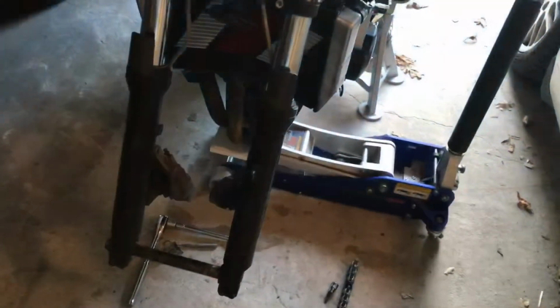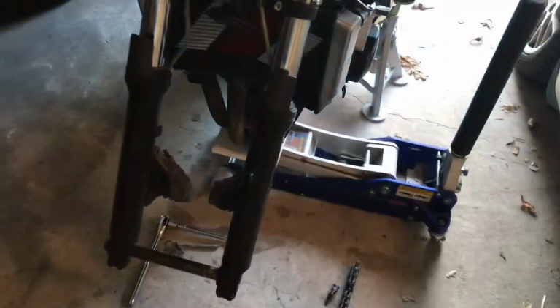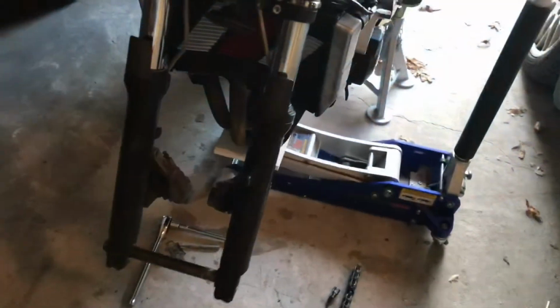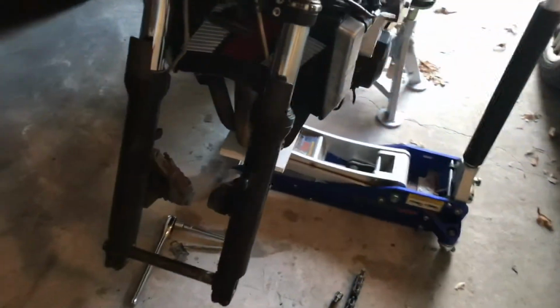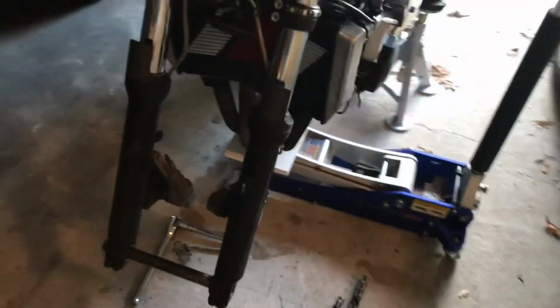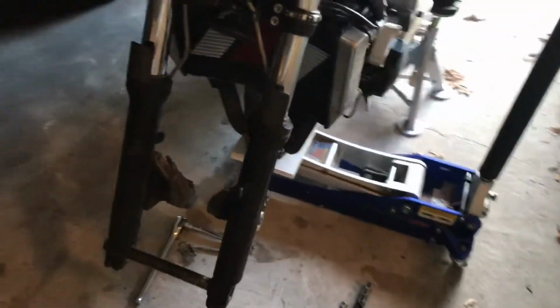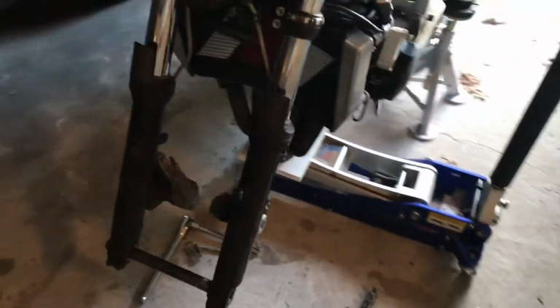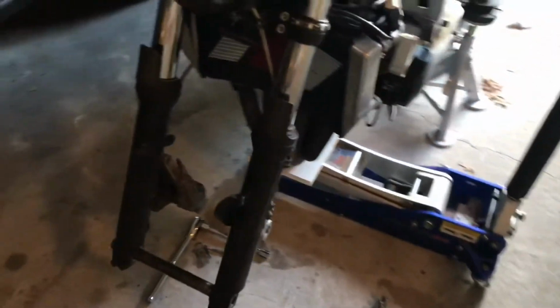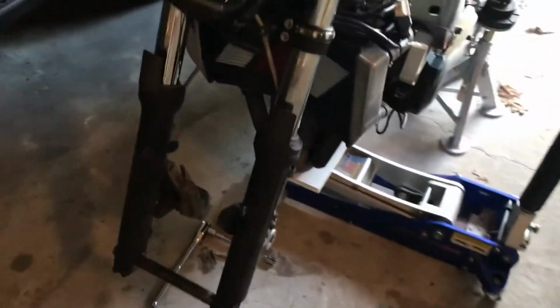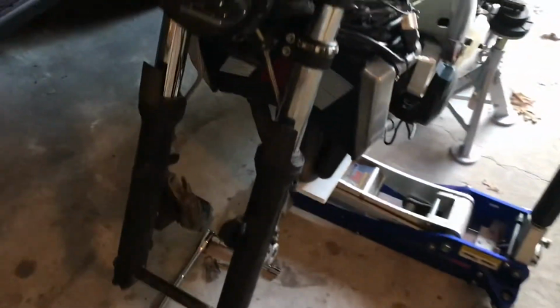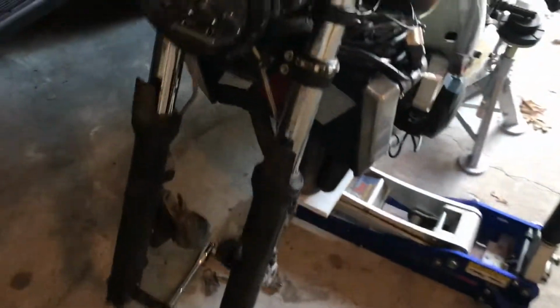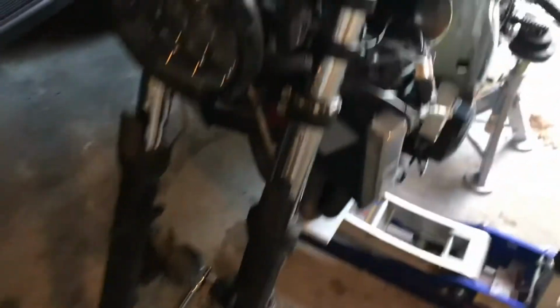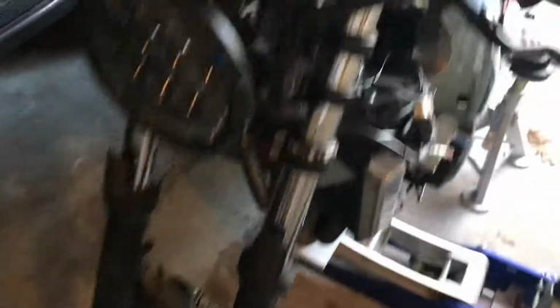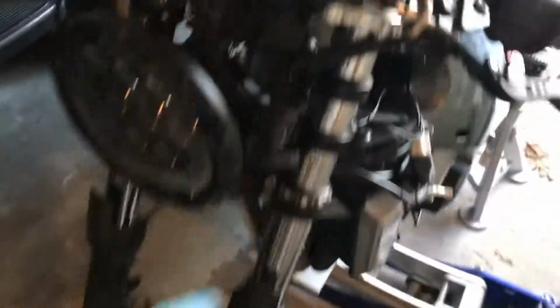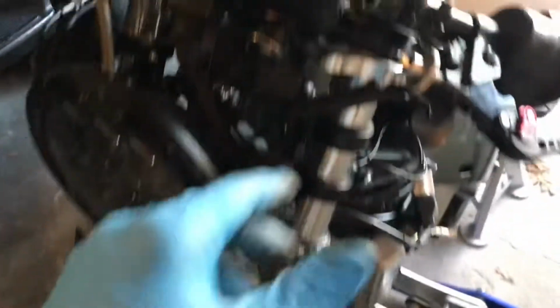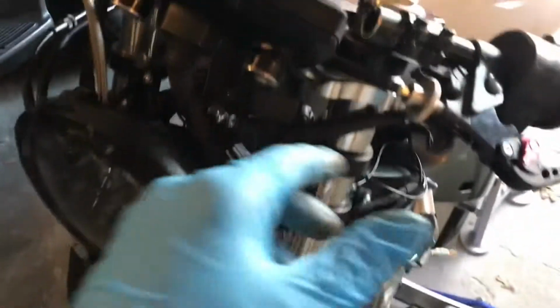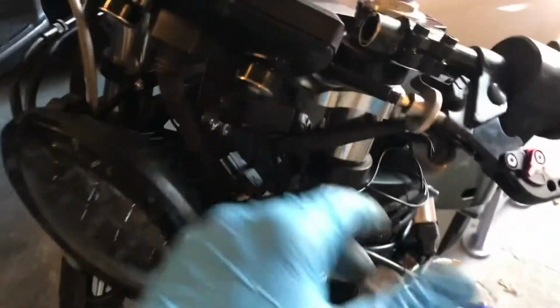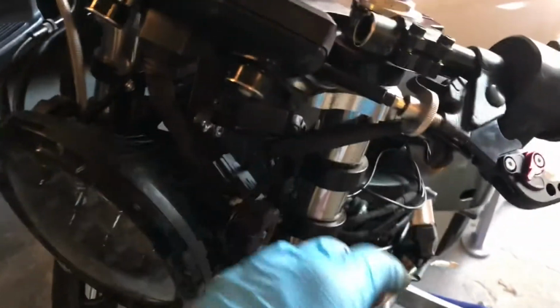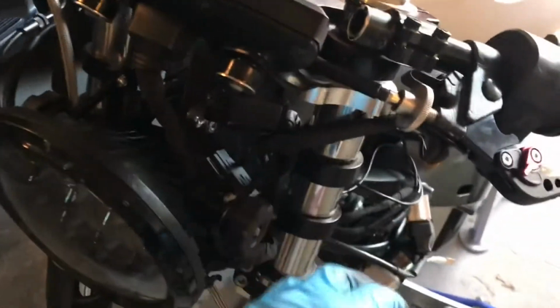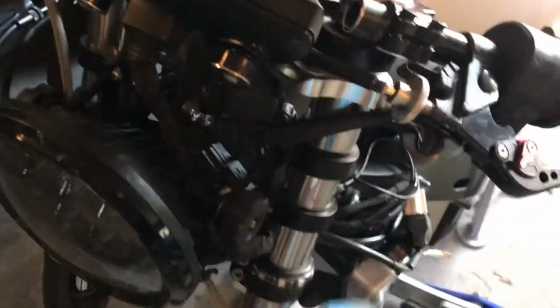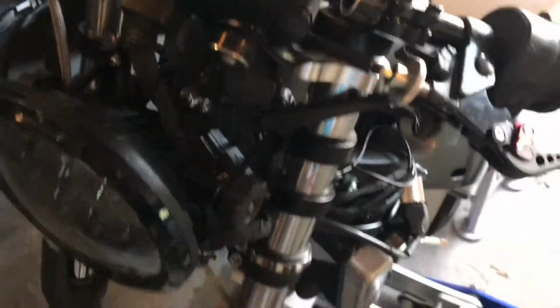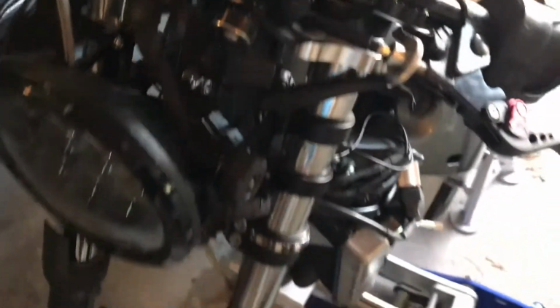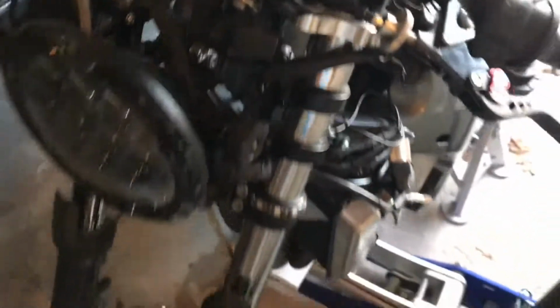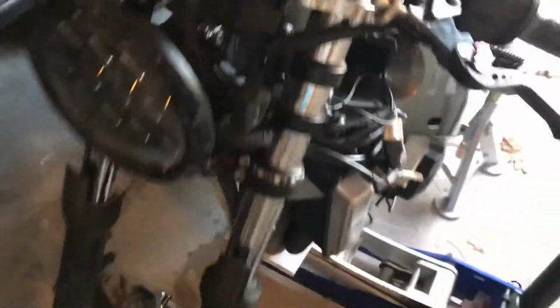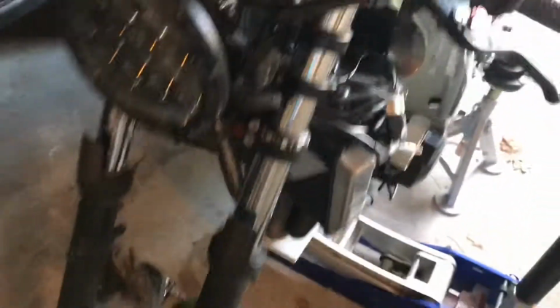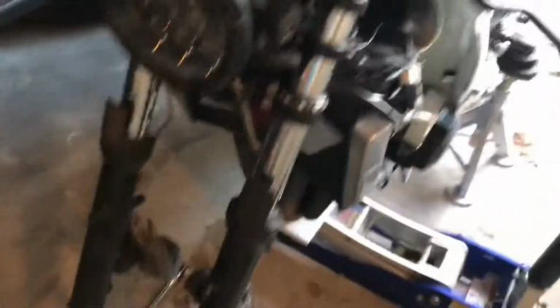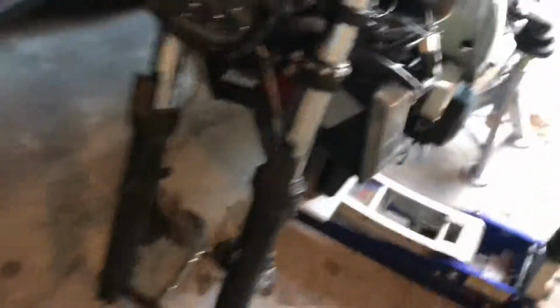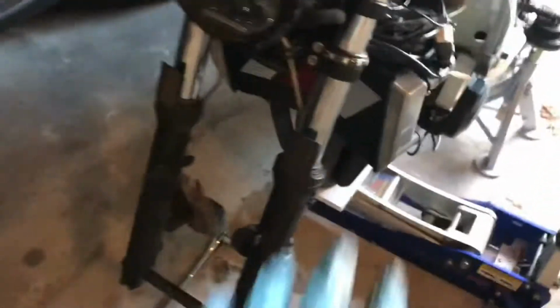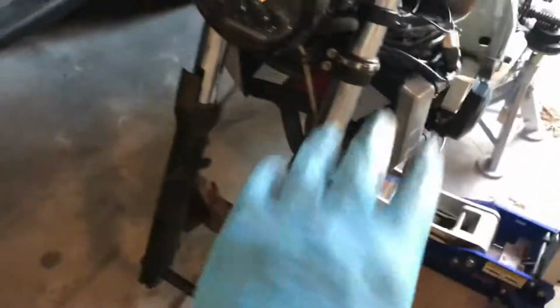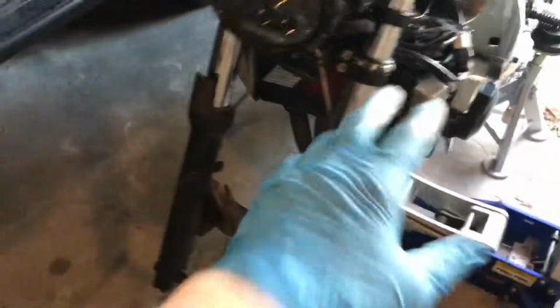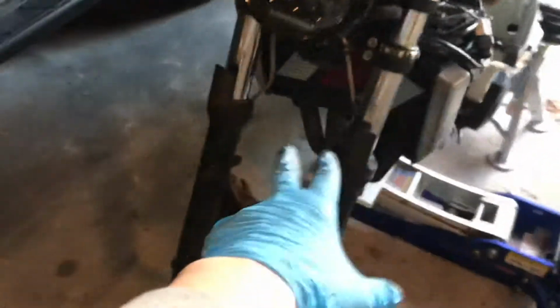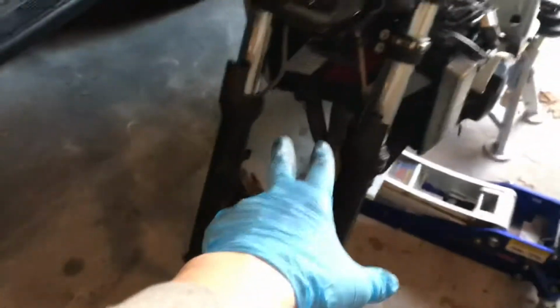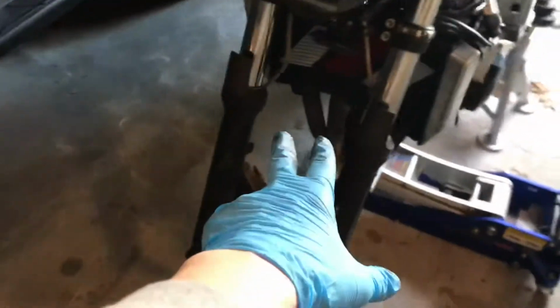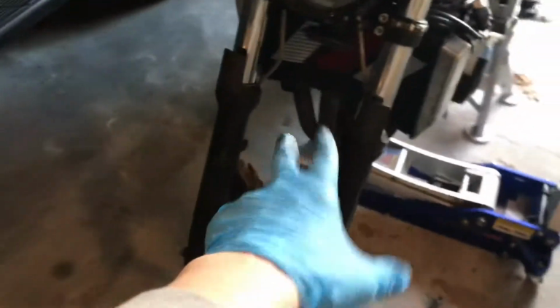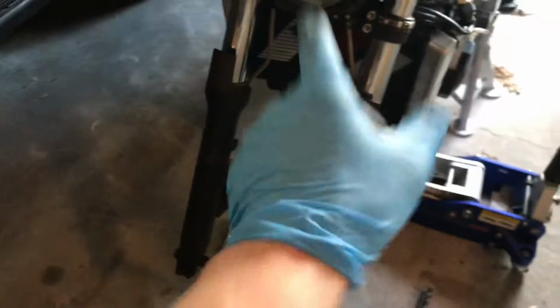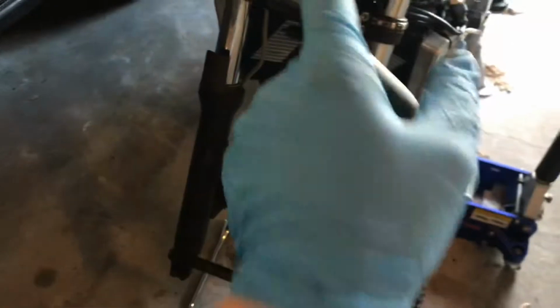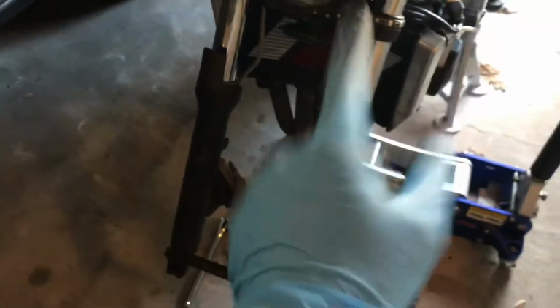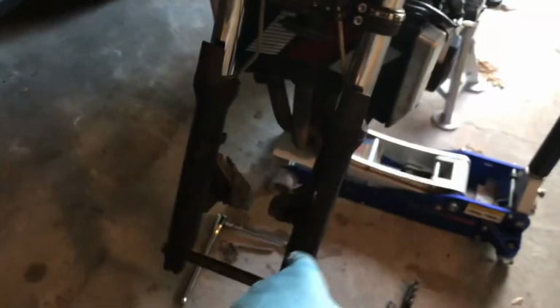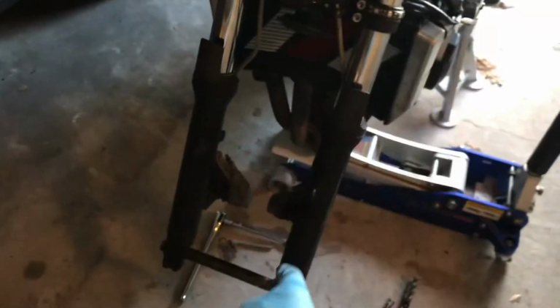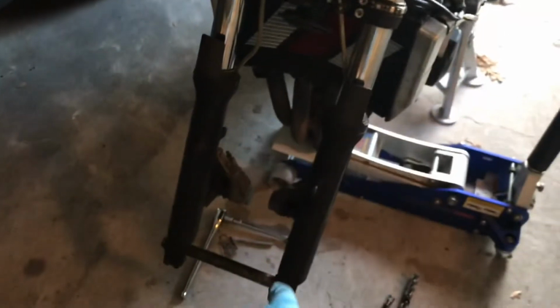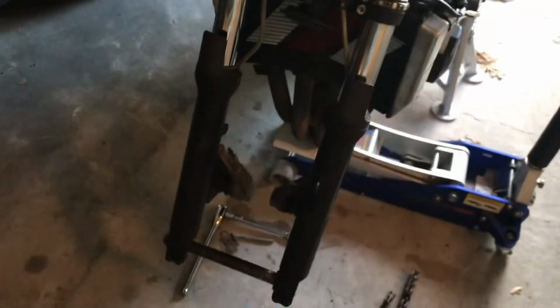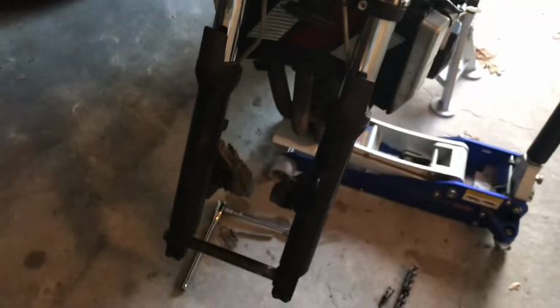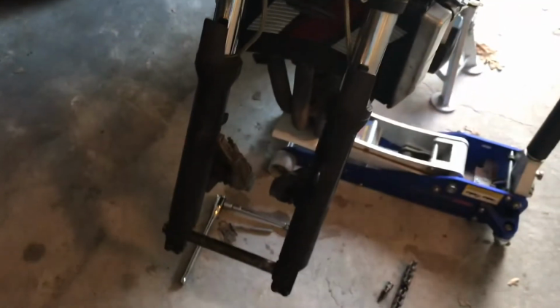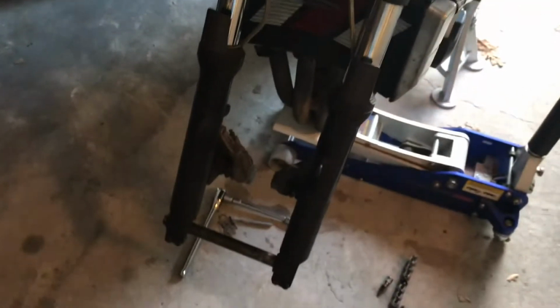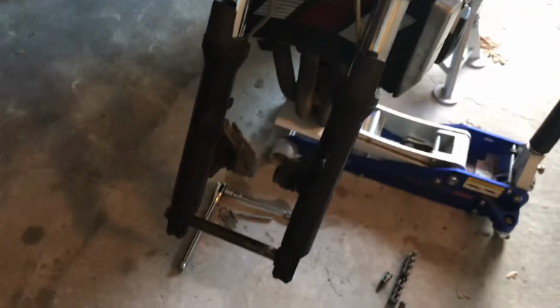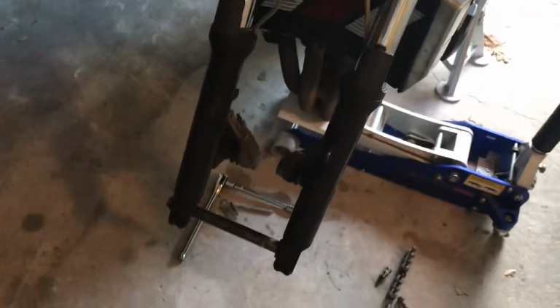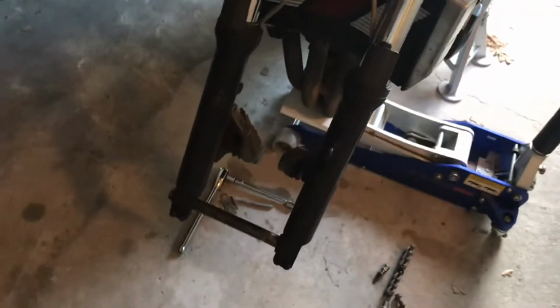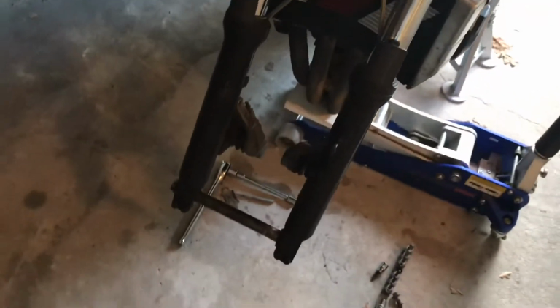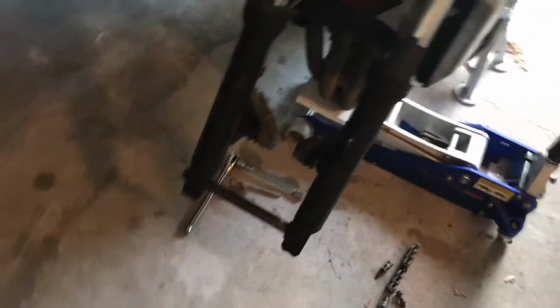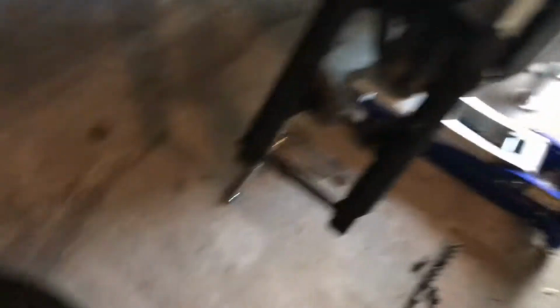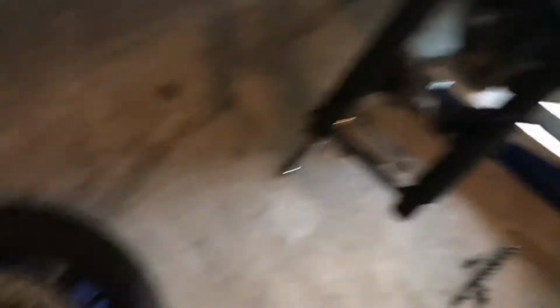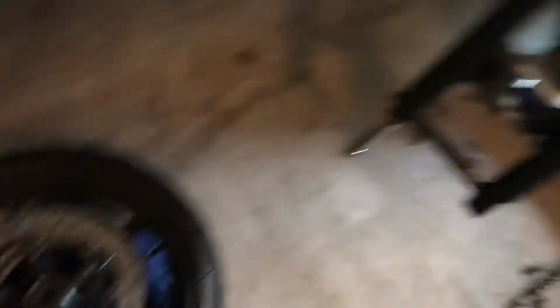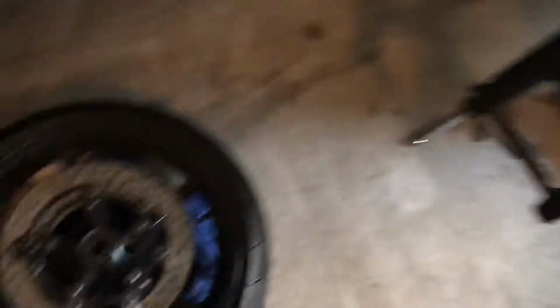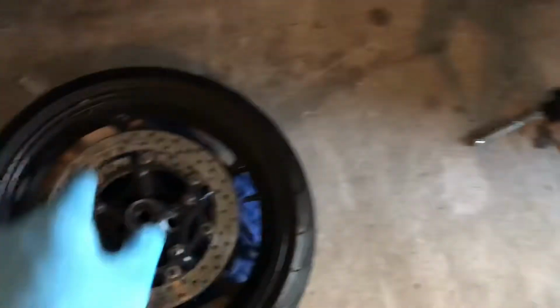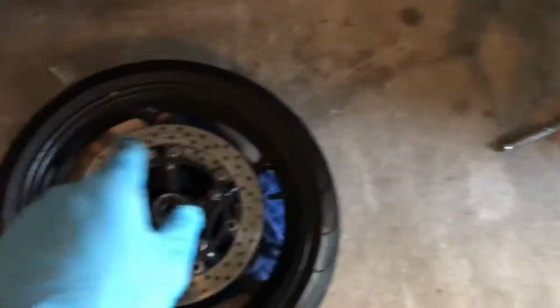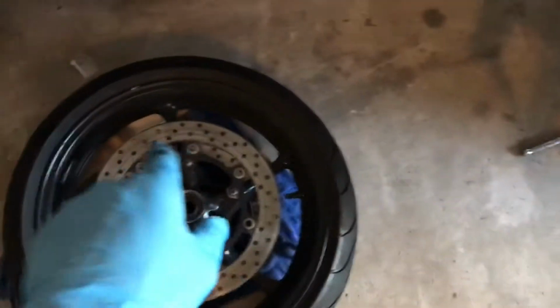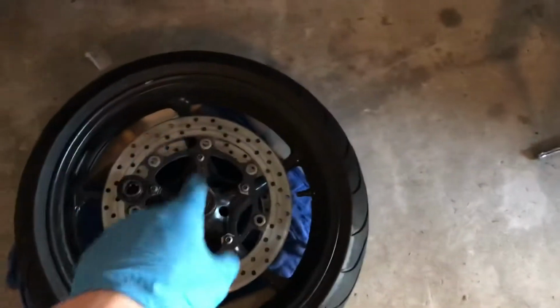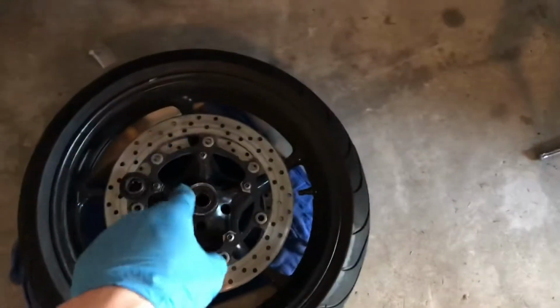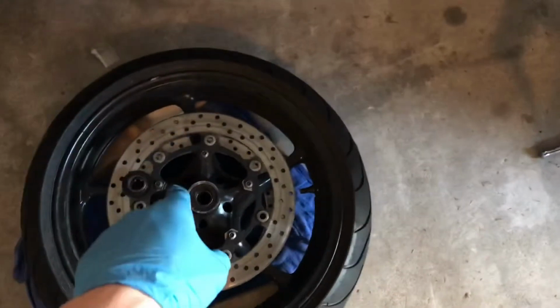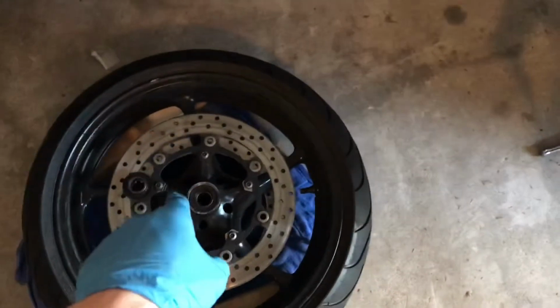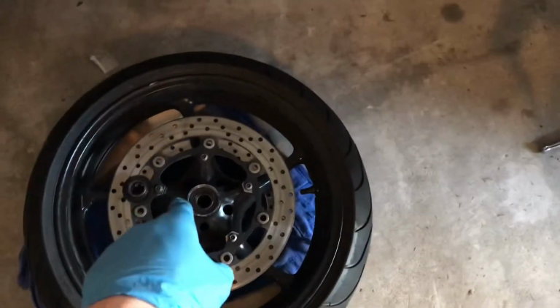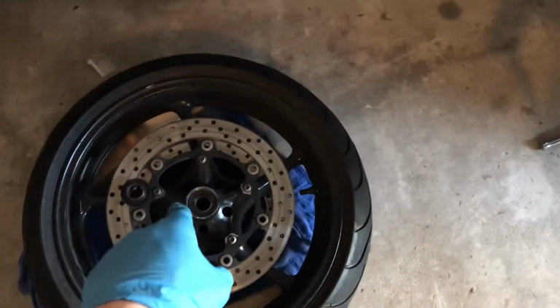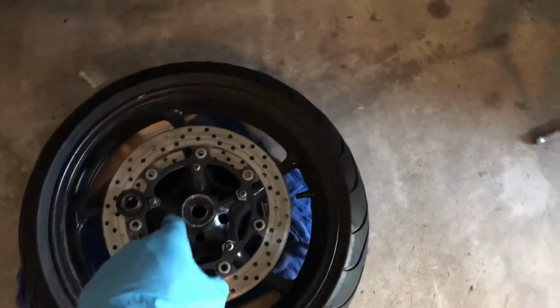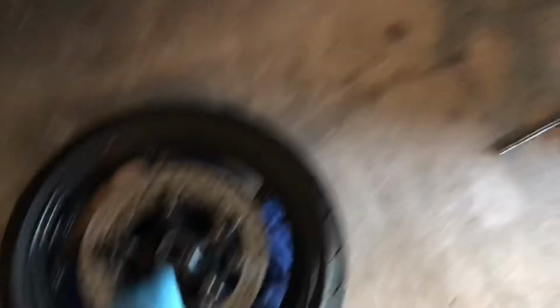Alrighty, this is Motor Maniac coming at you today. I'm going to talk a little bit about wheel bearings and why they're important.